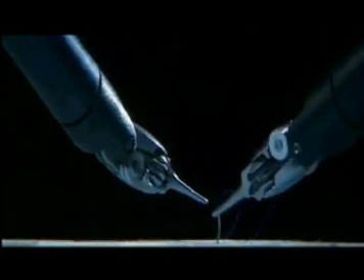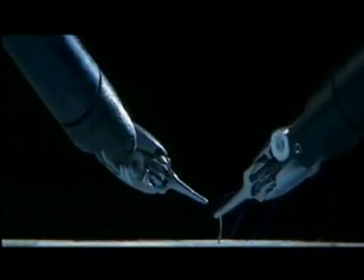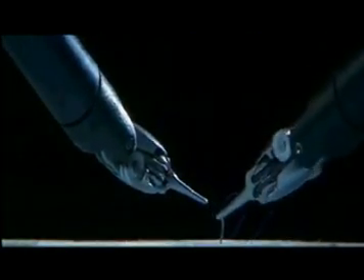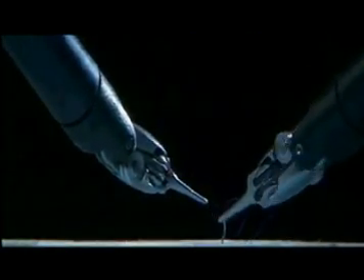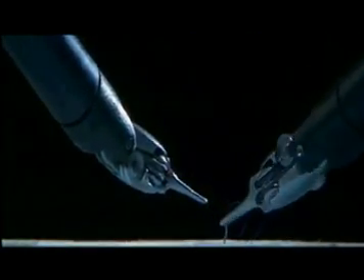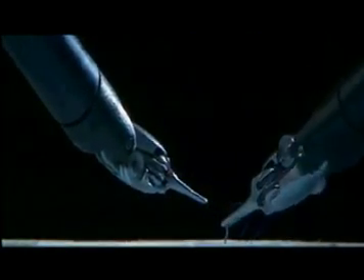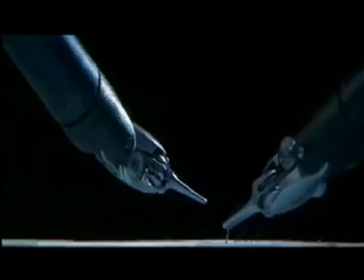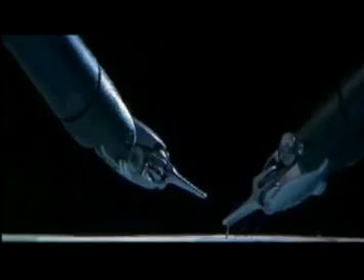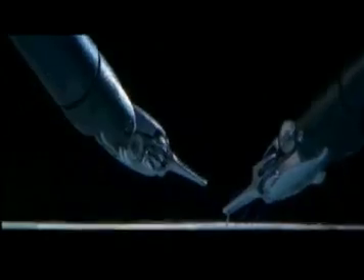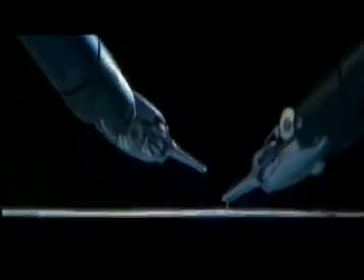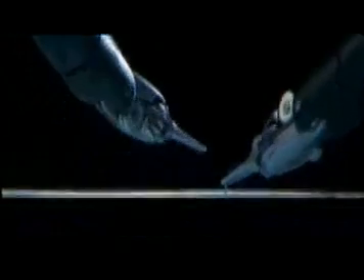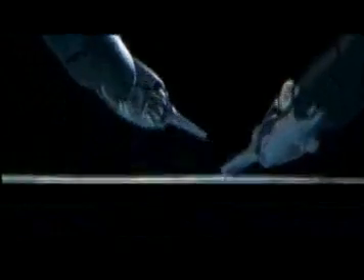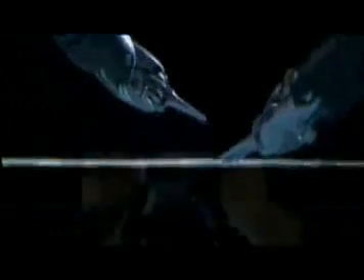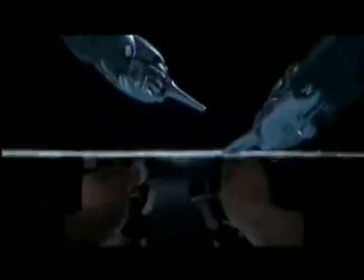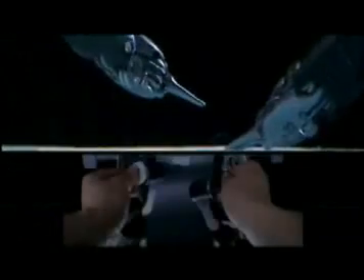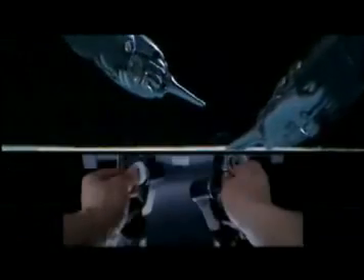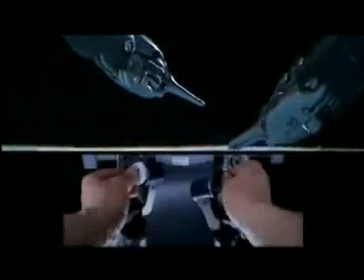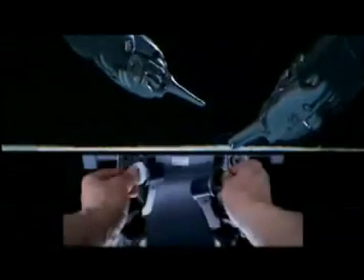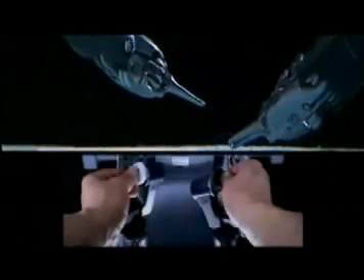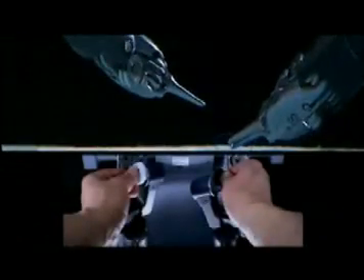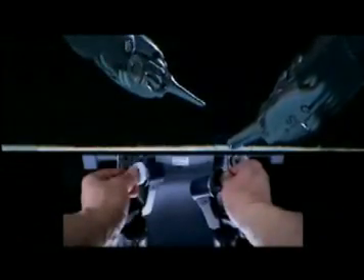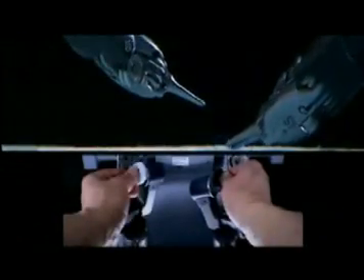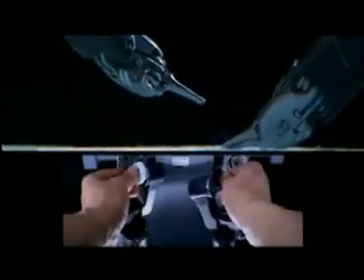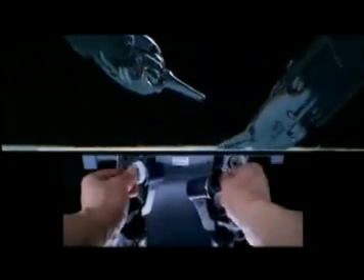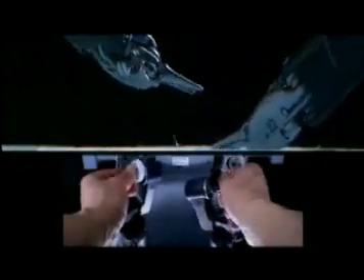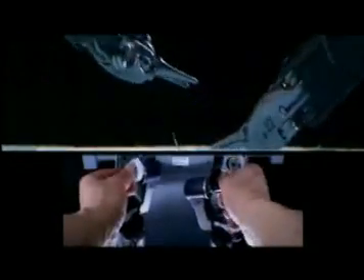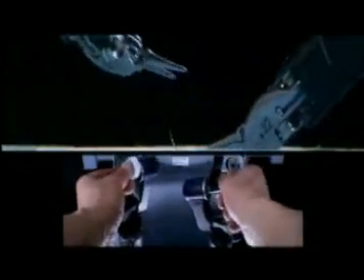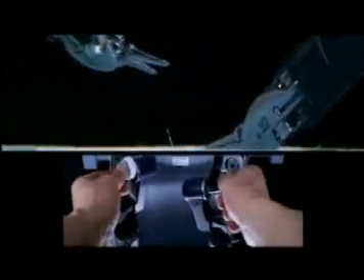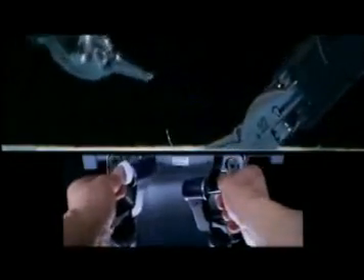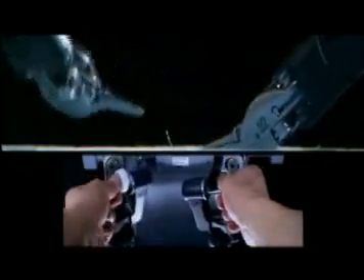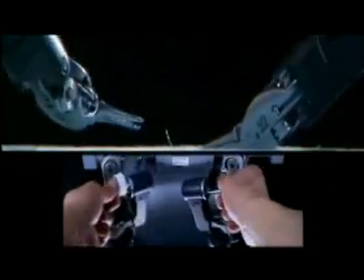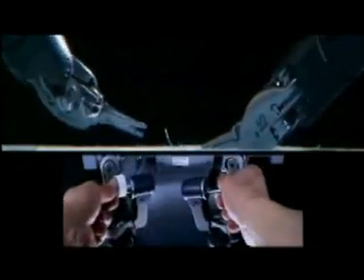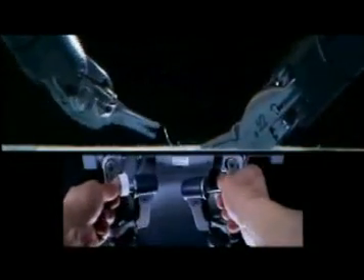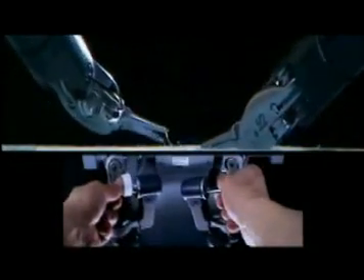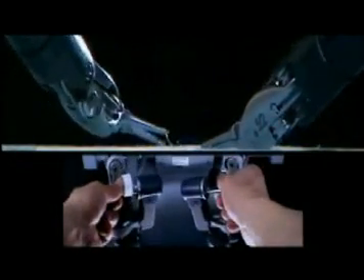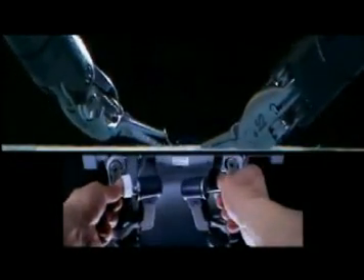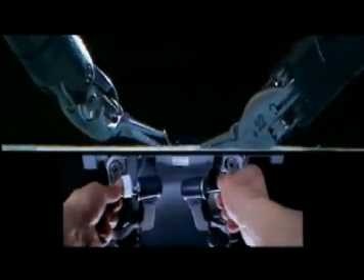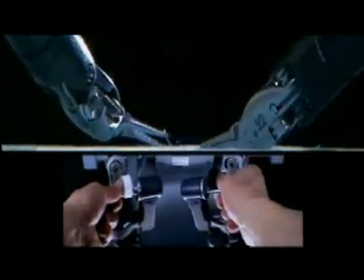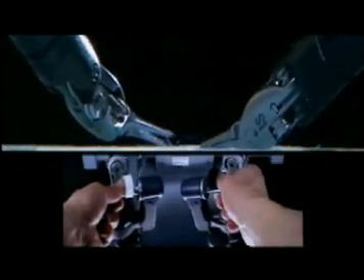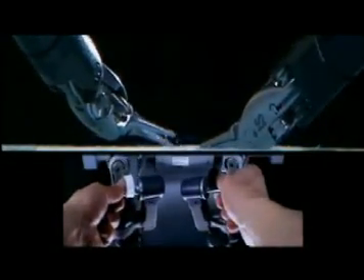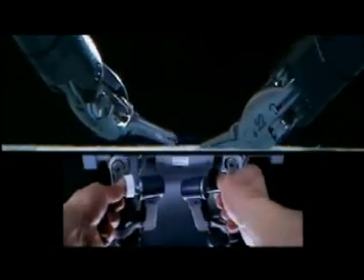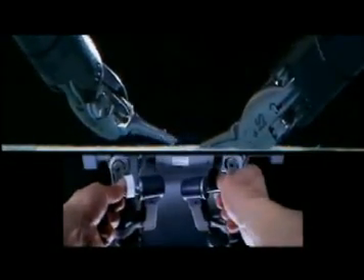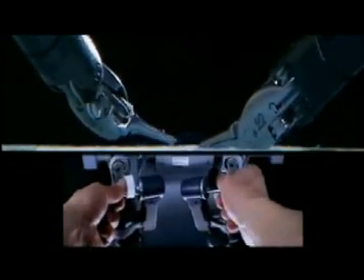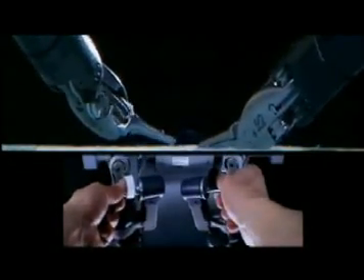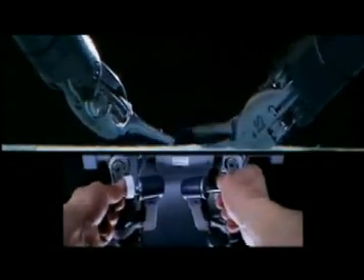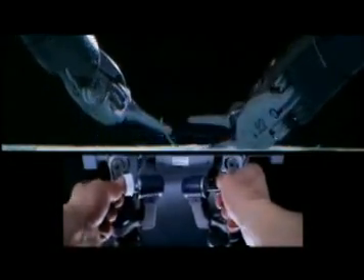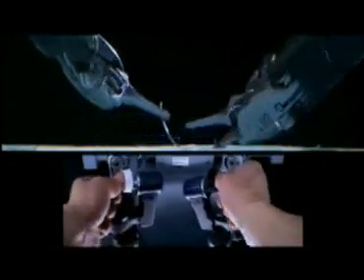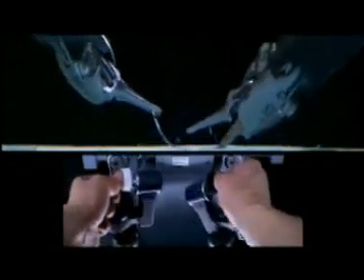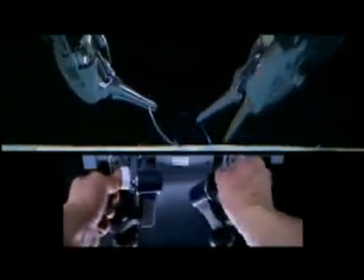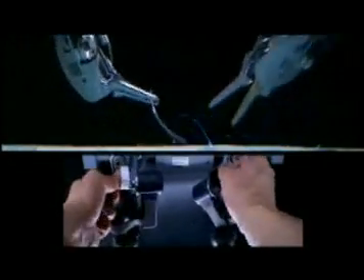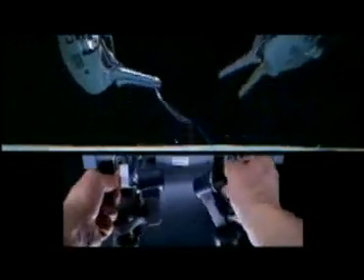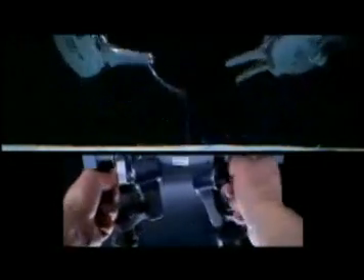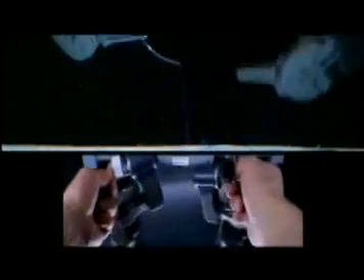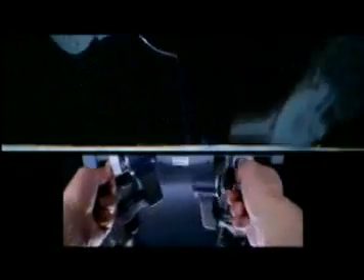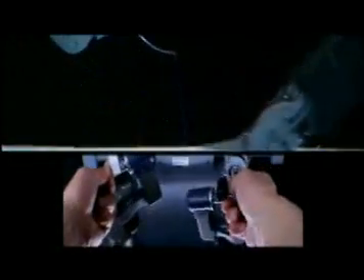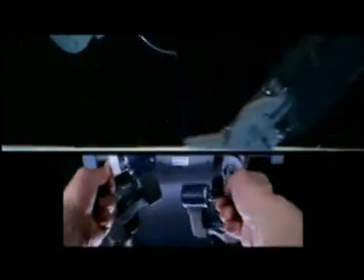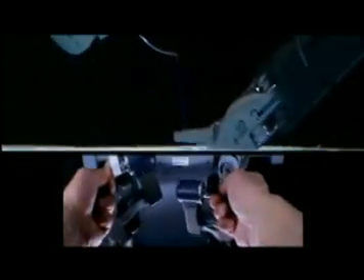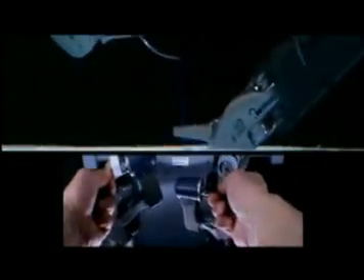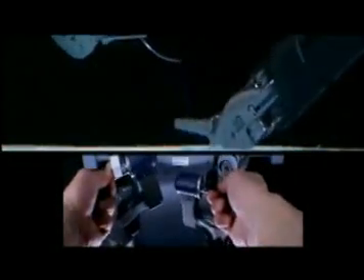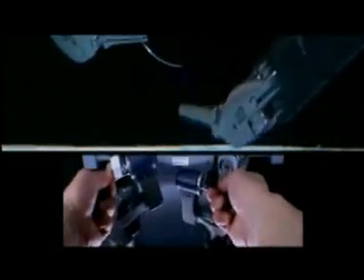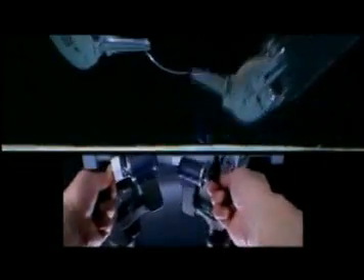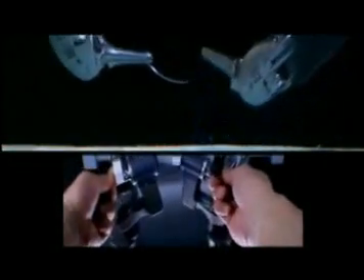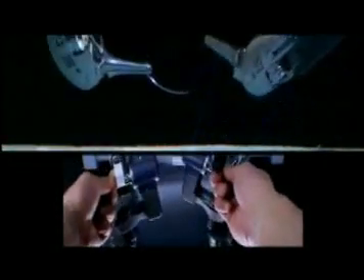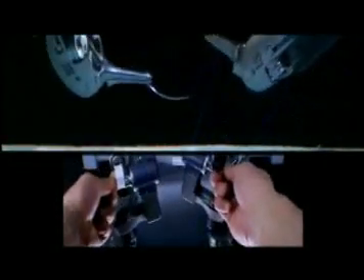The net result is an intuitive interface enabling unparalleled precision, dexterity, and control.